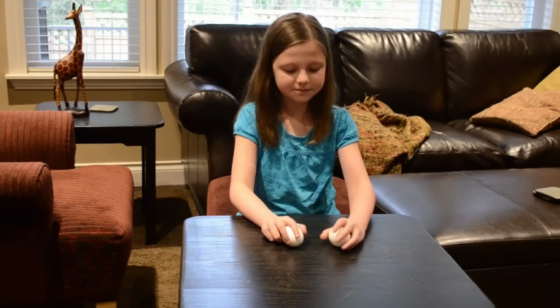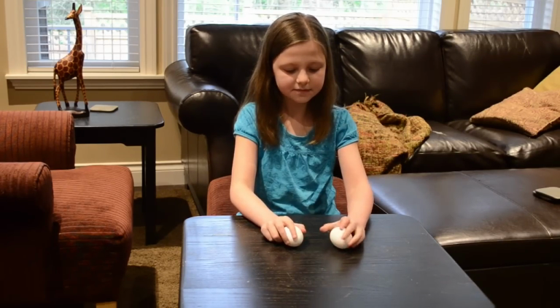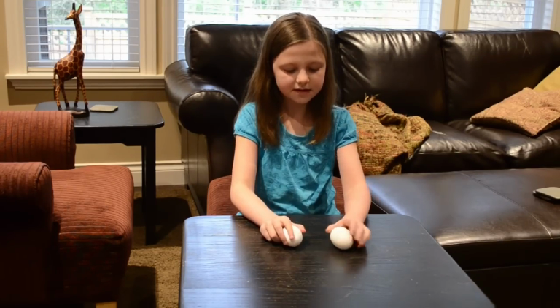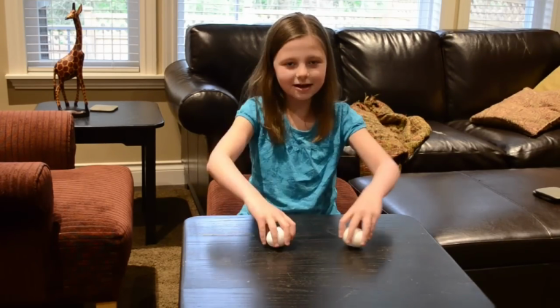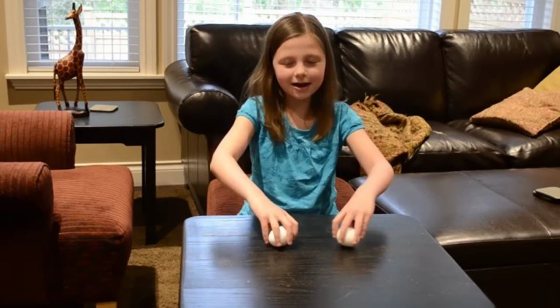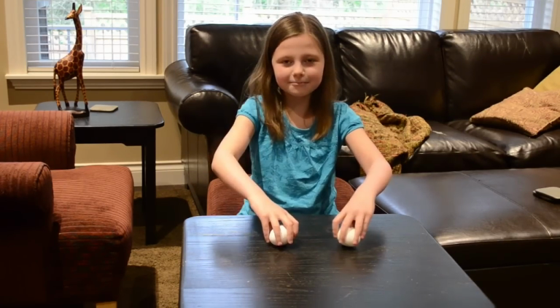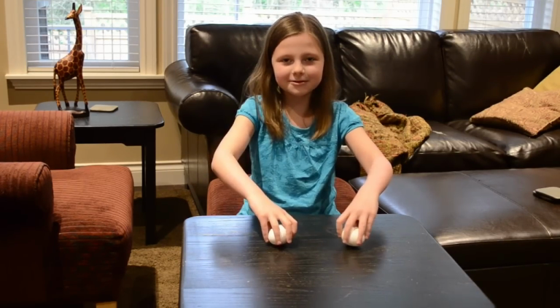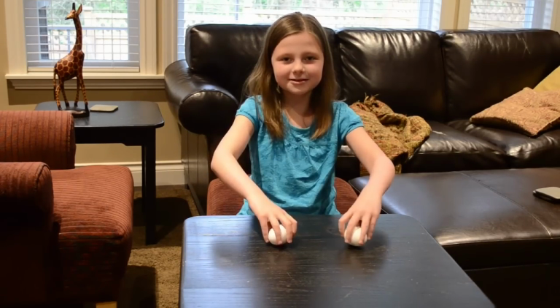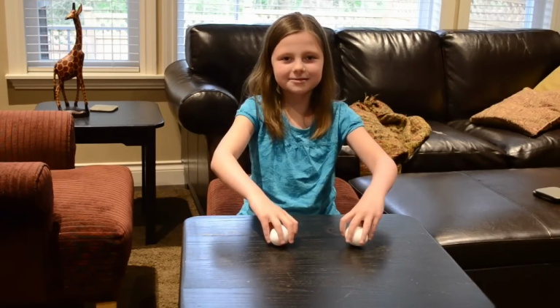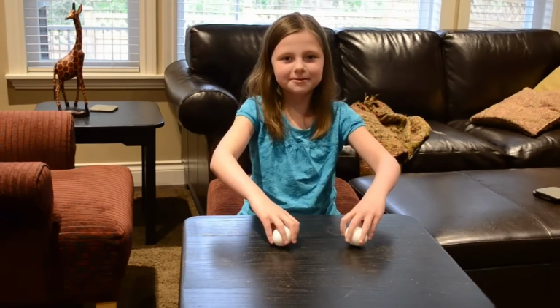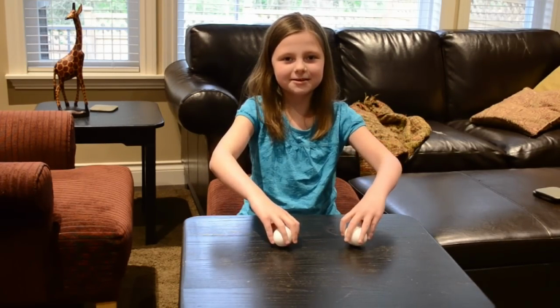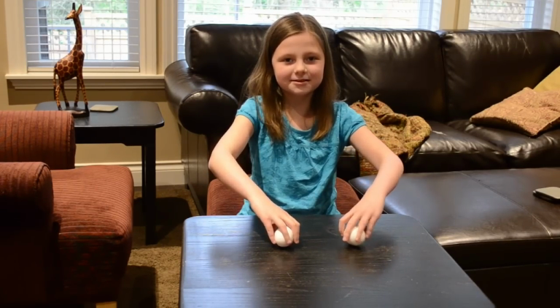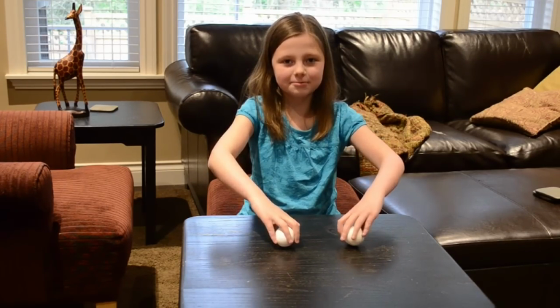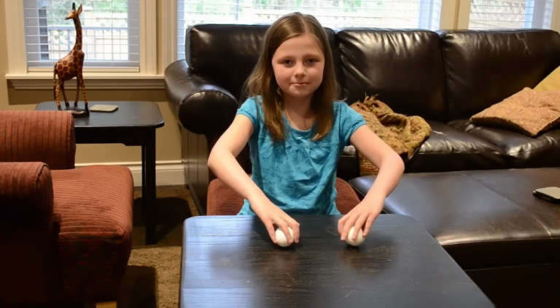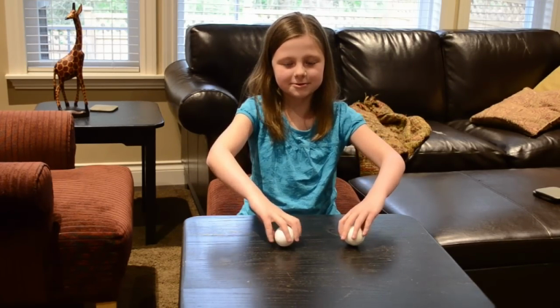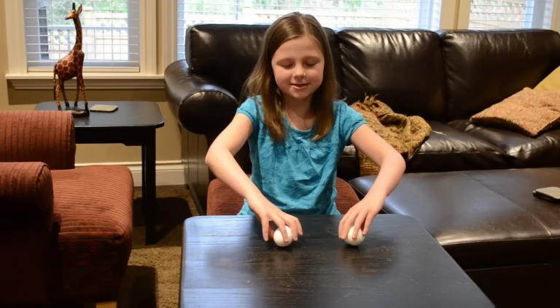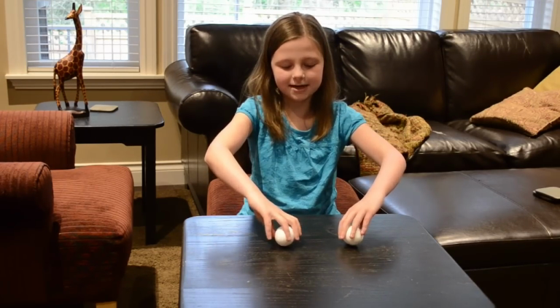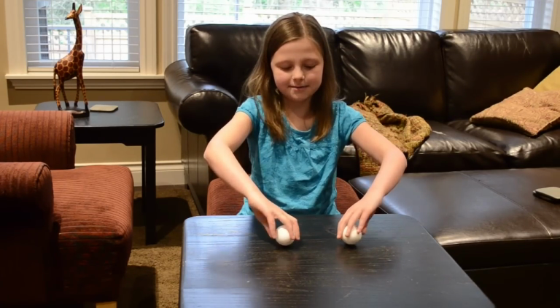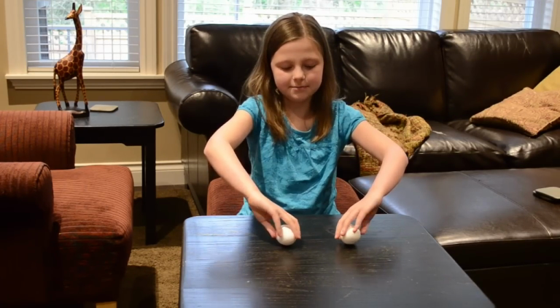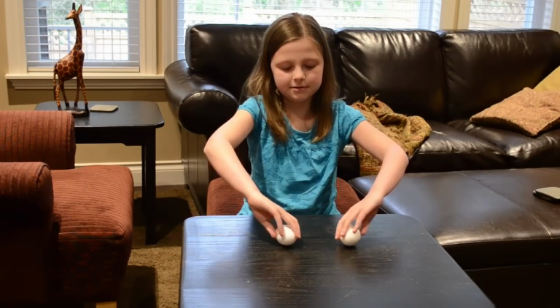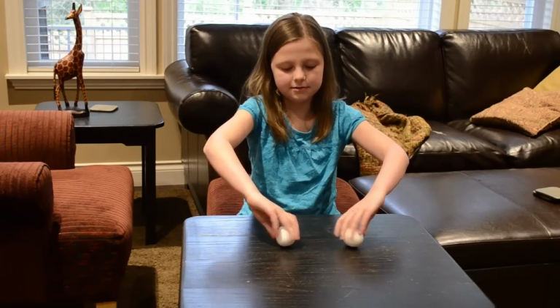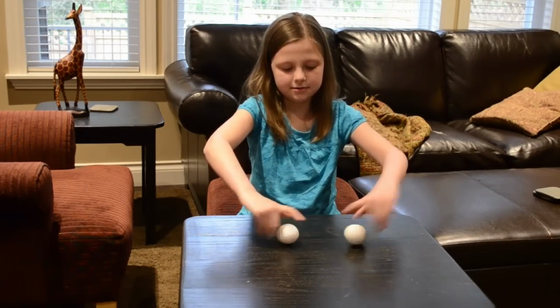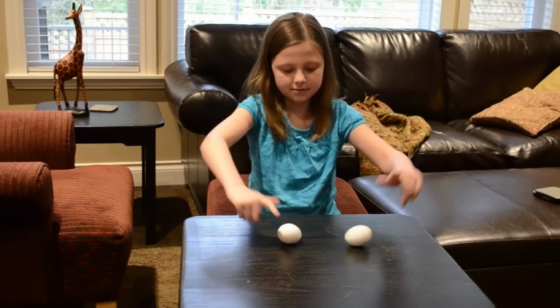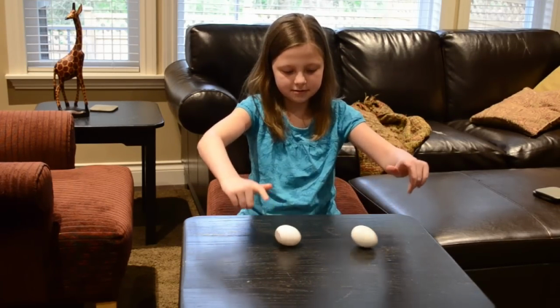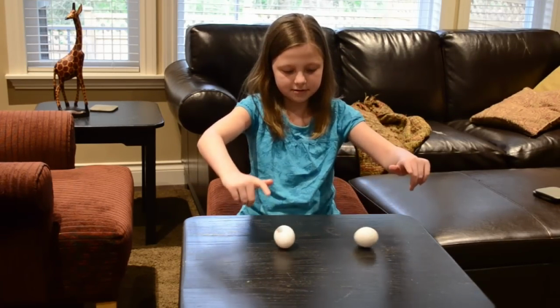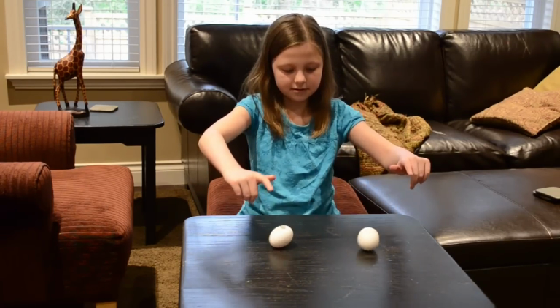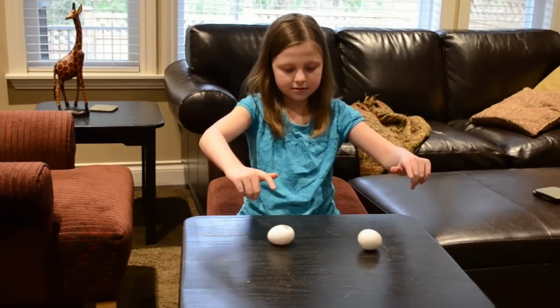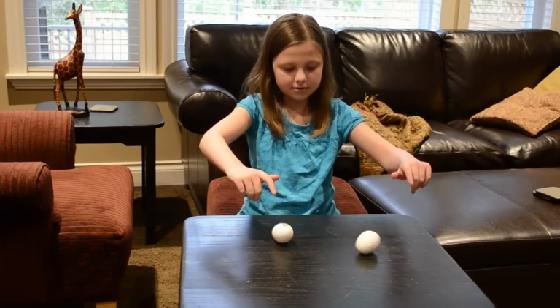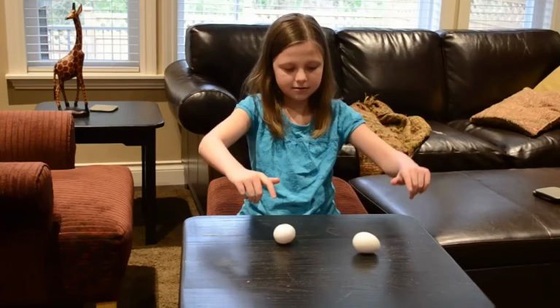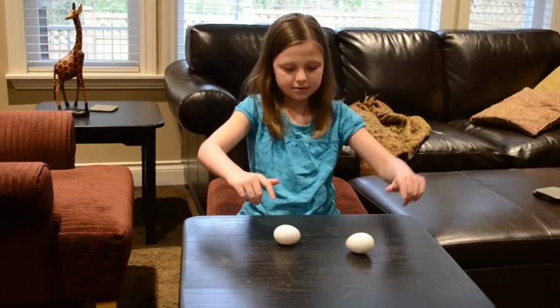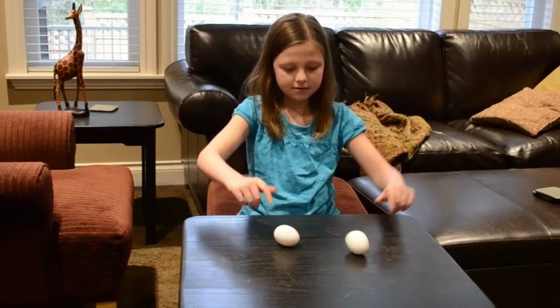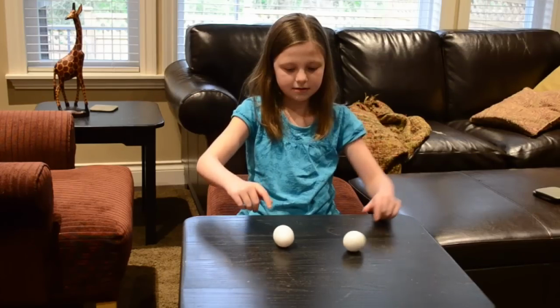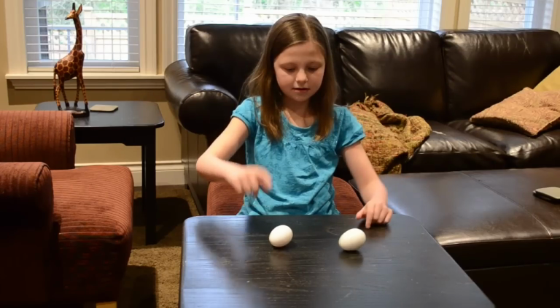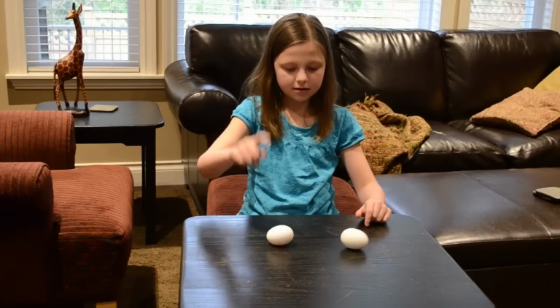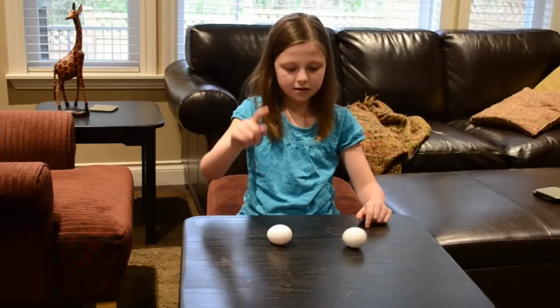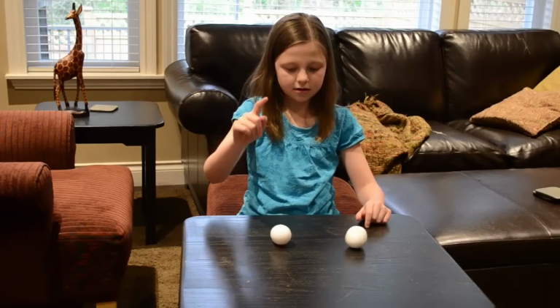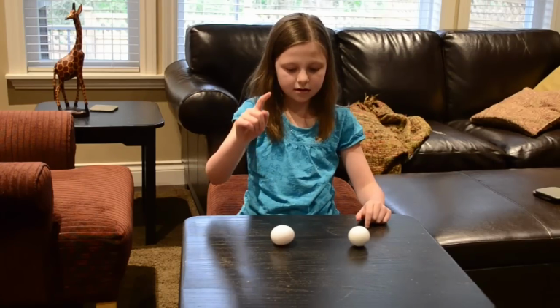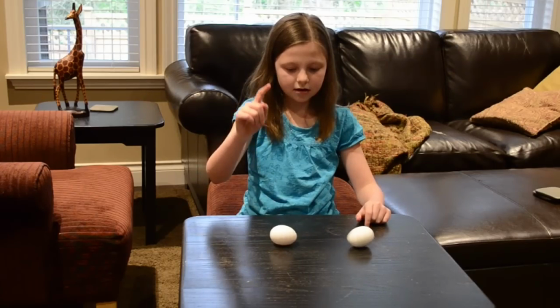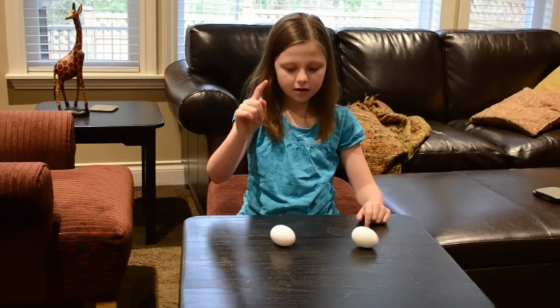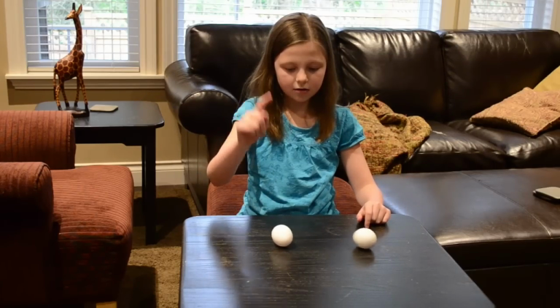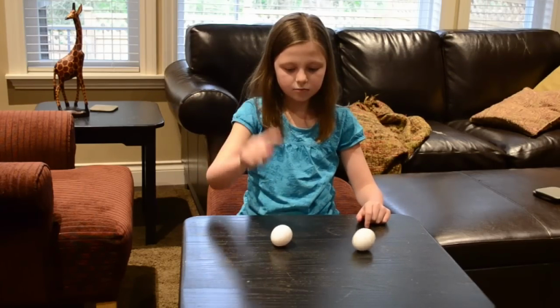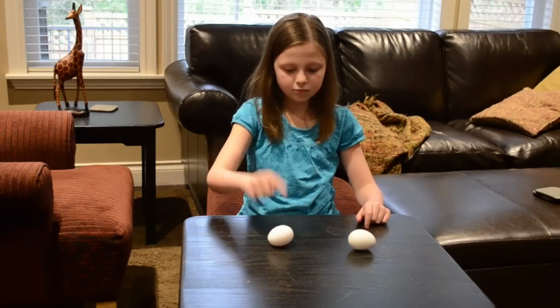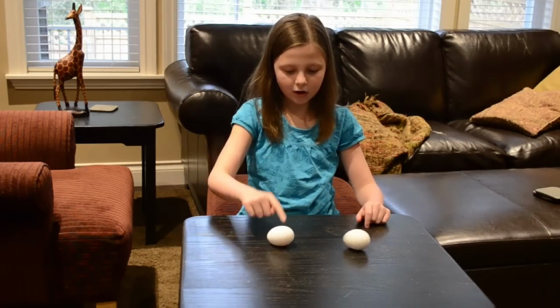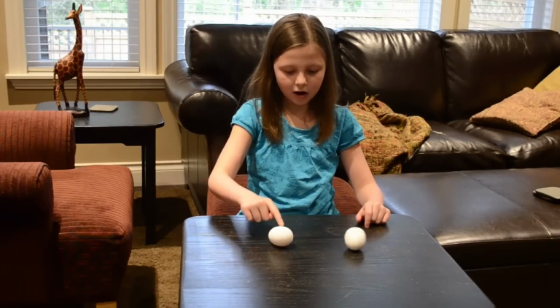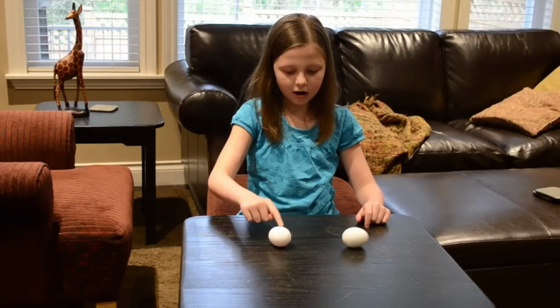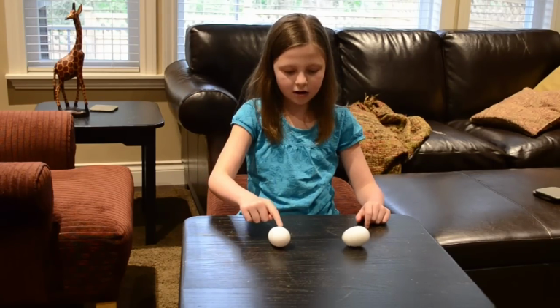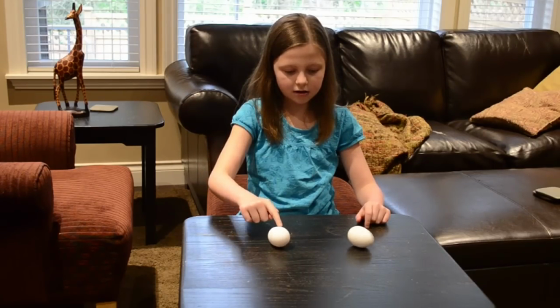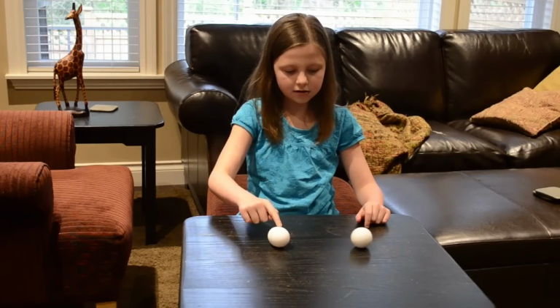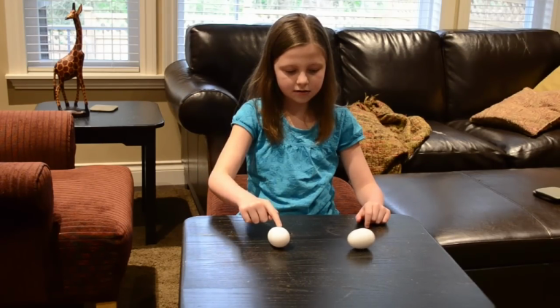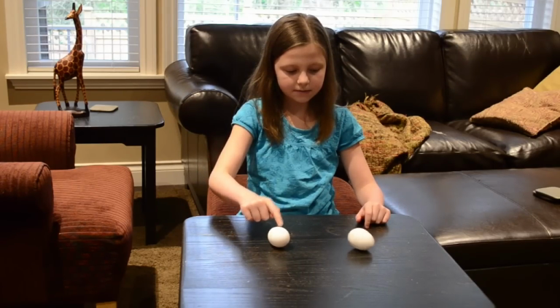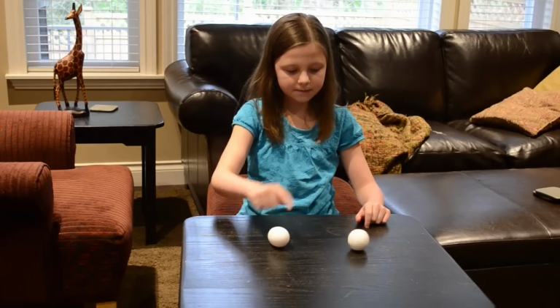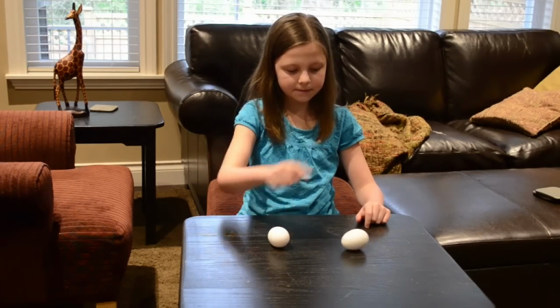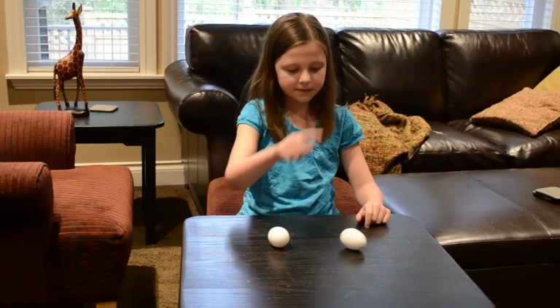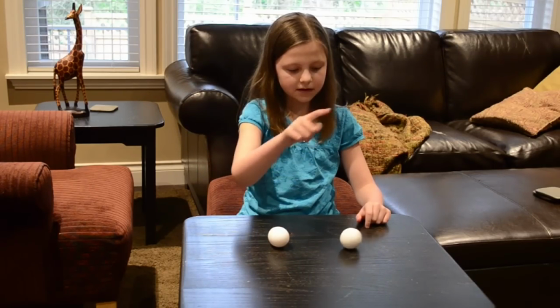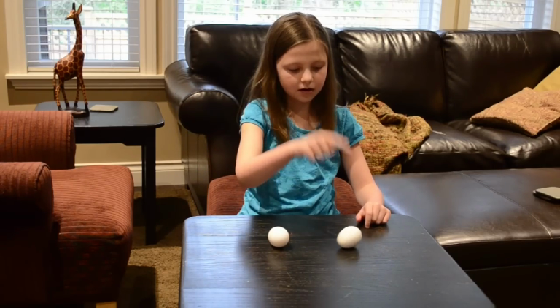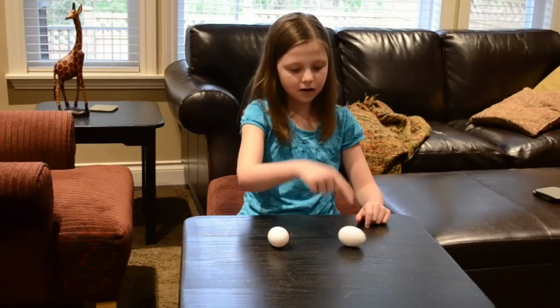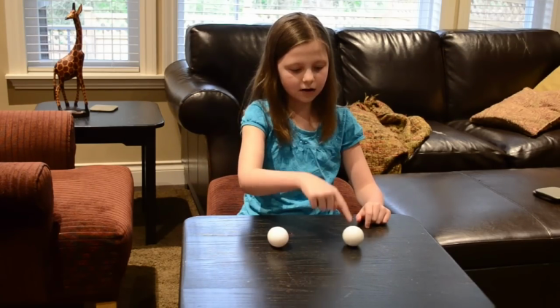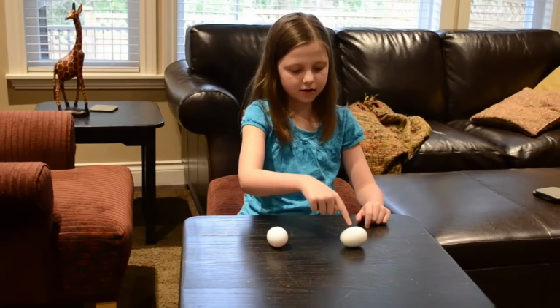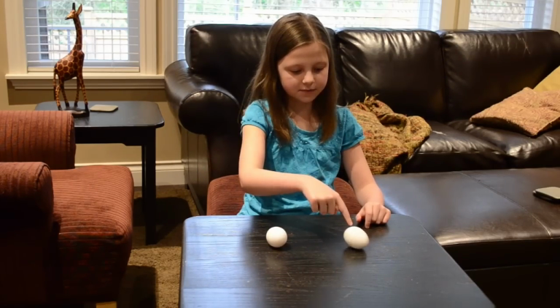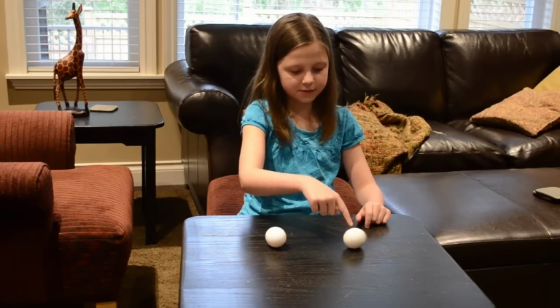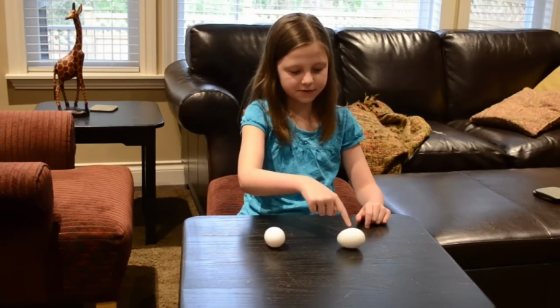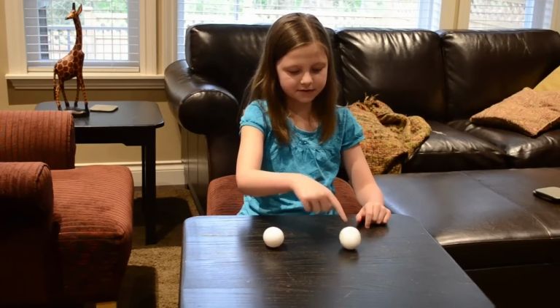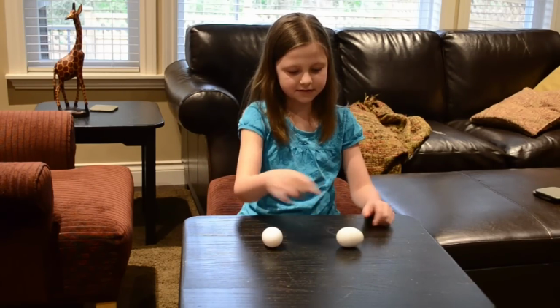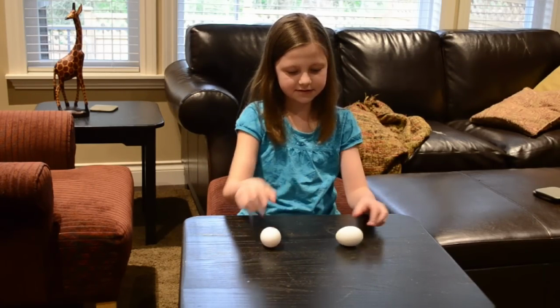I'm going to spin this one more time. Raw egg. Hard-boiled egg.